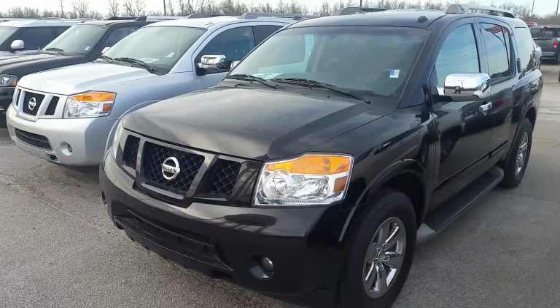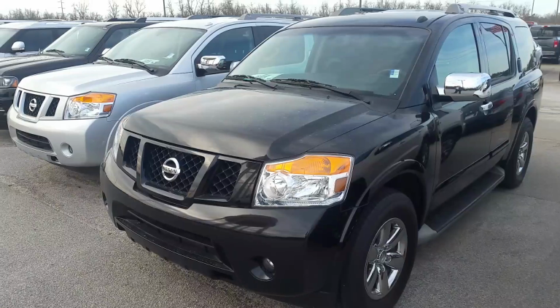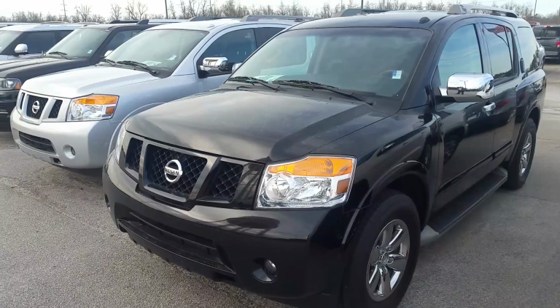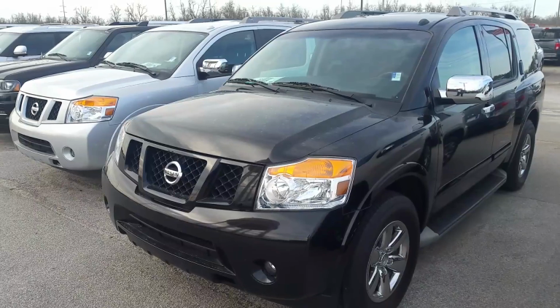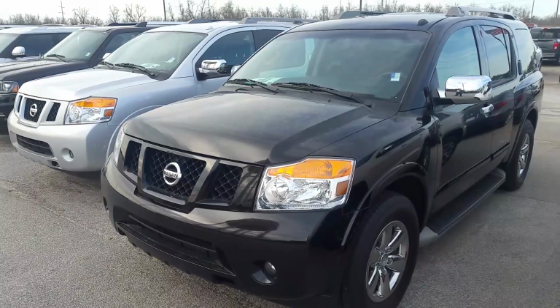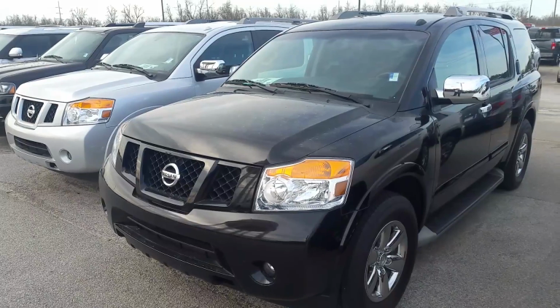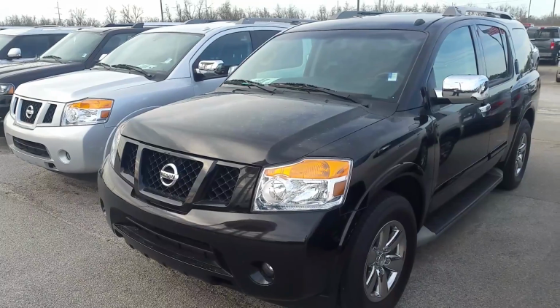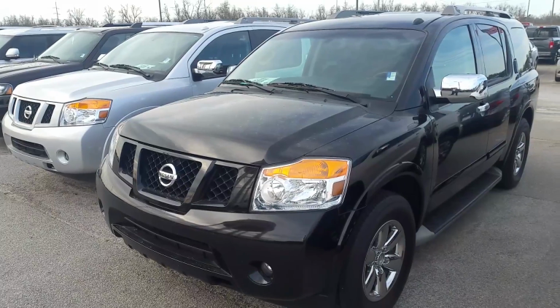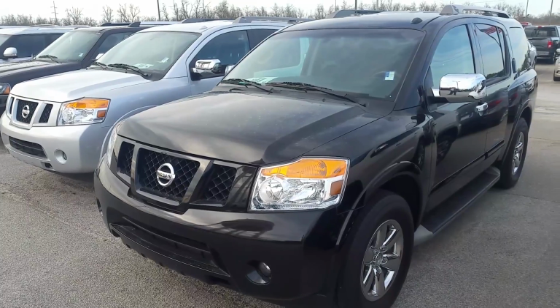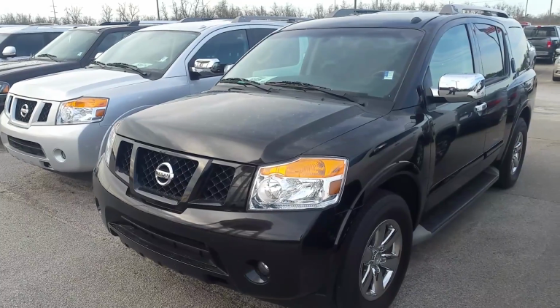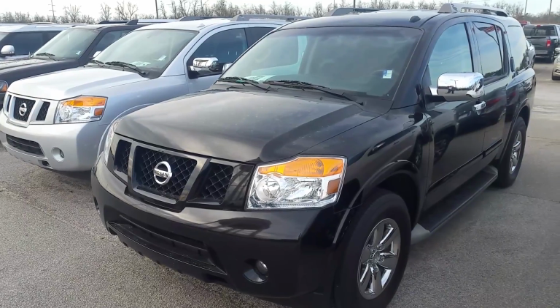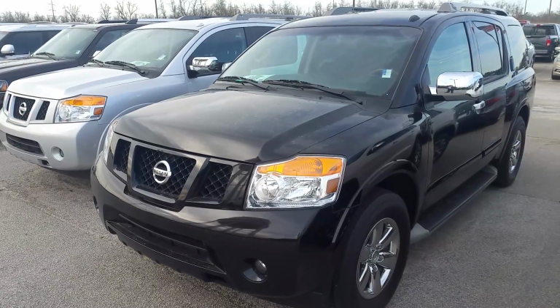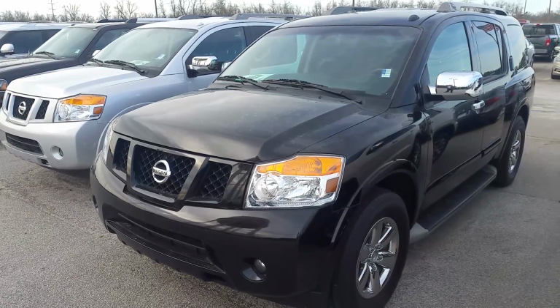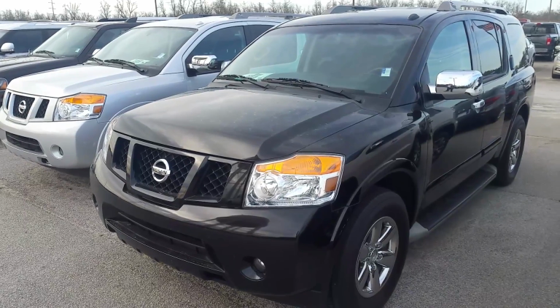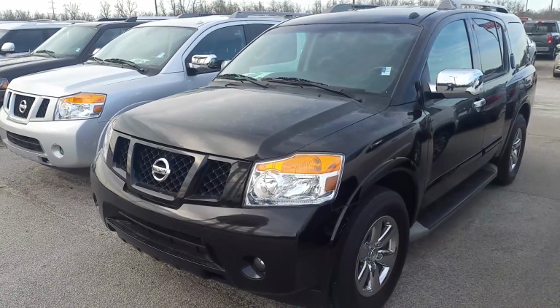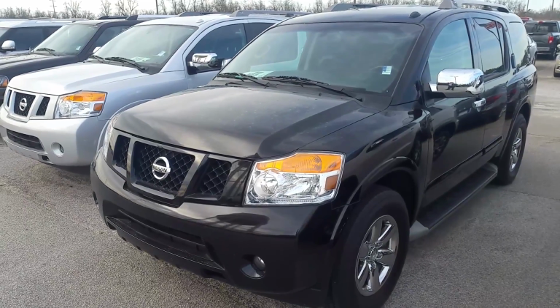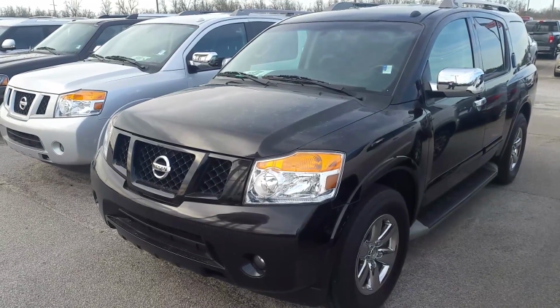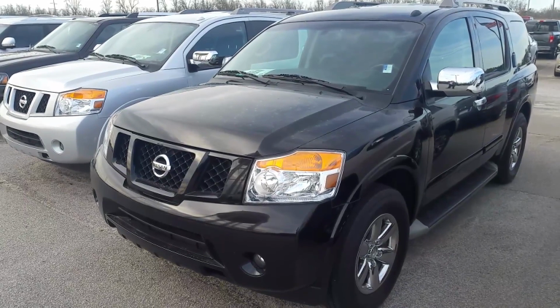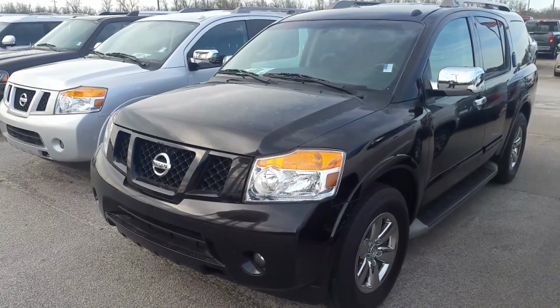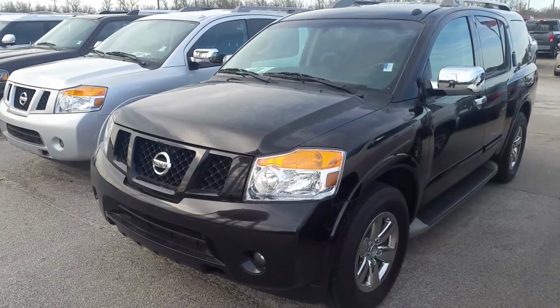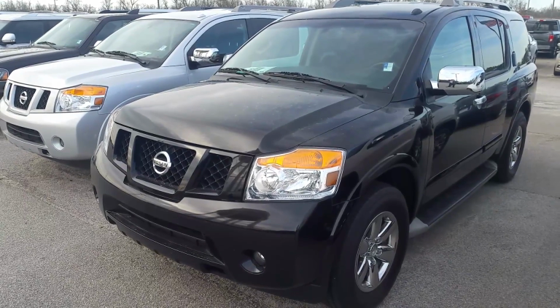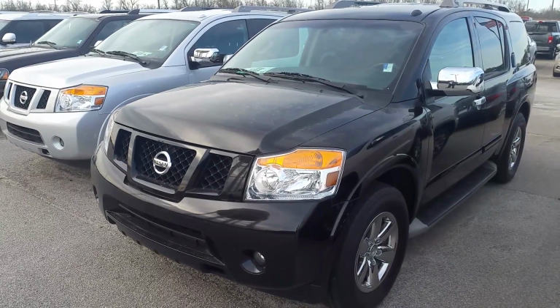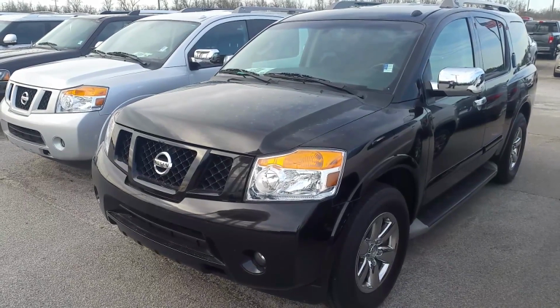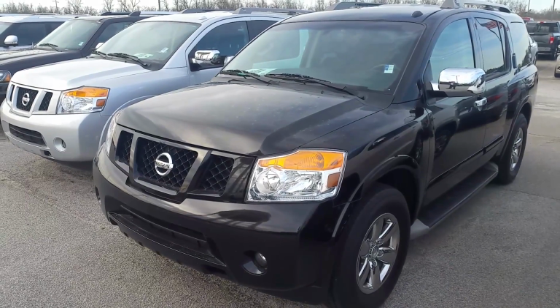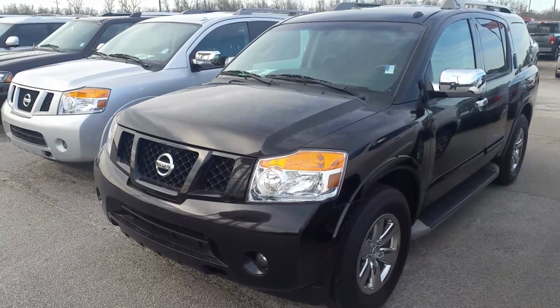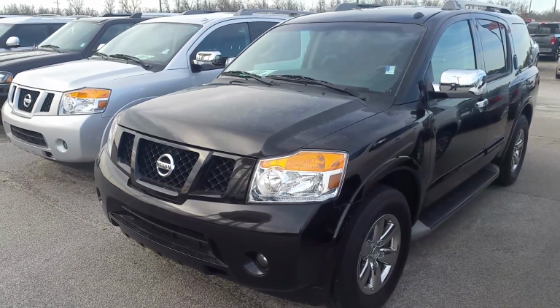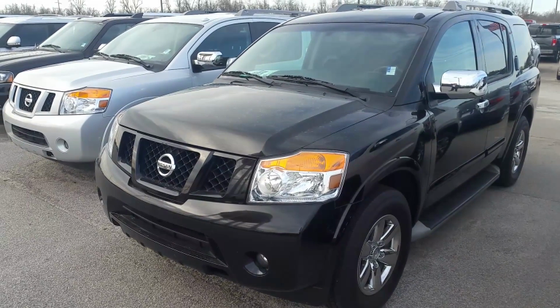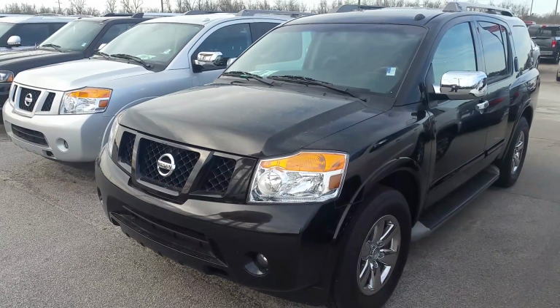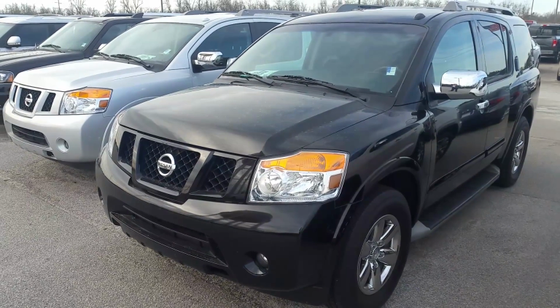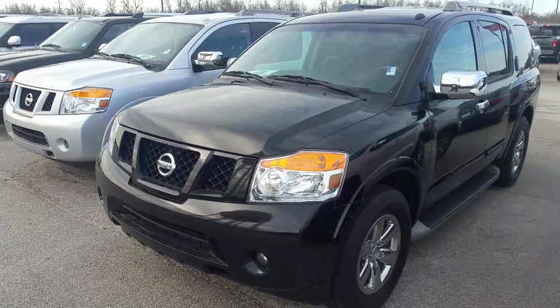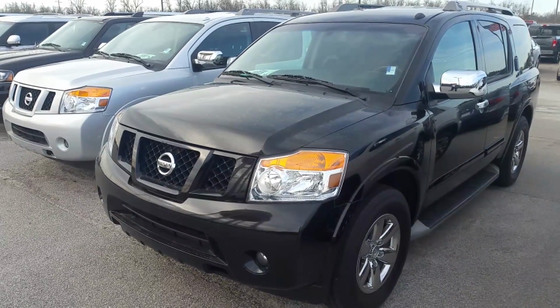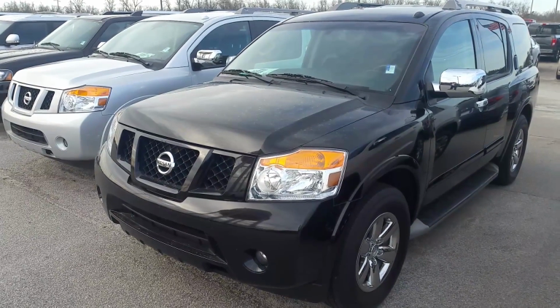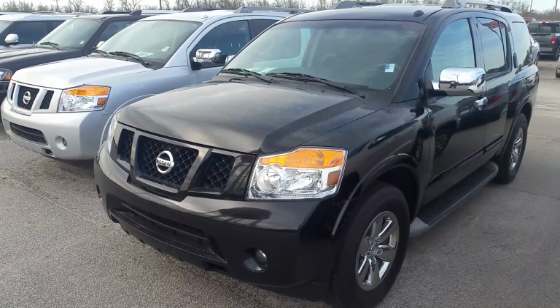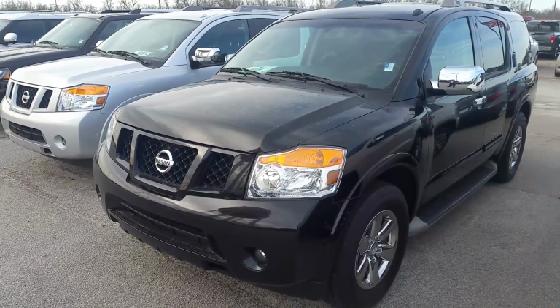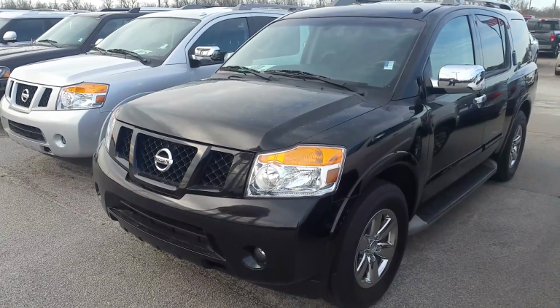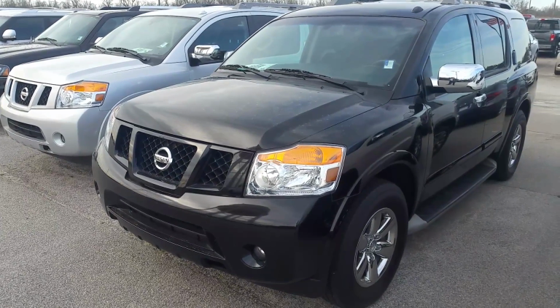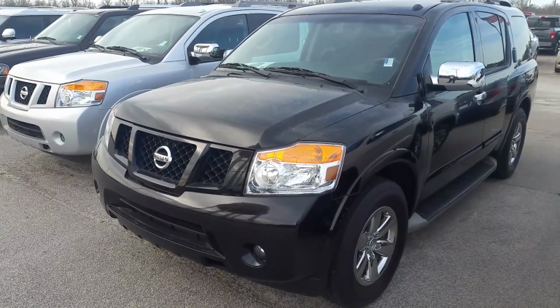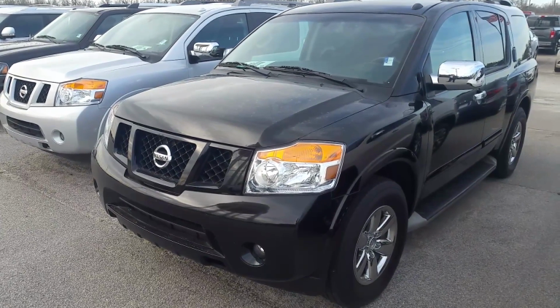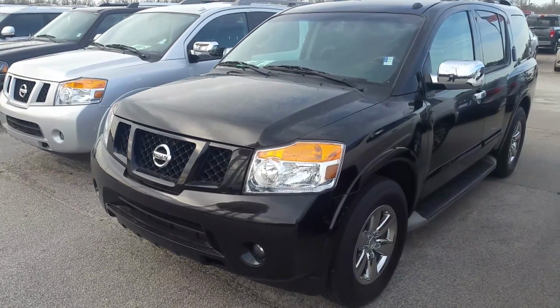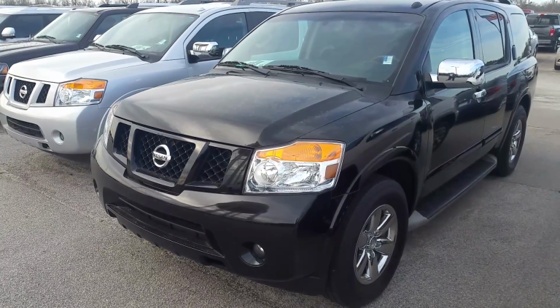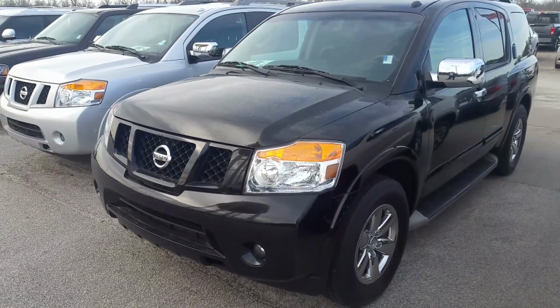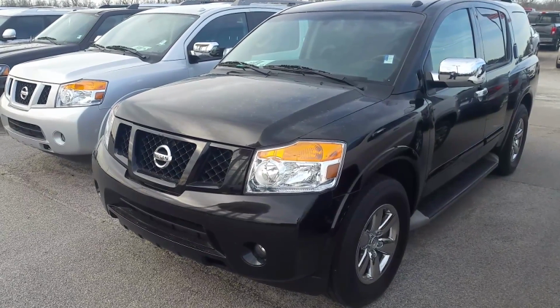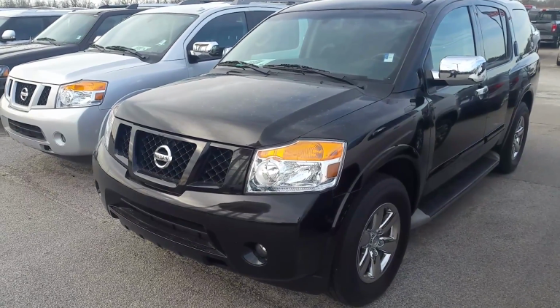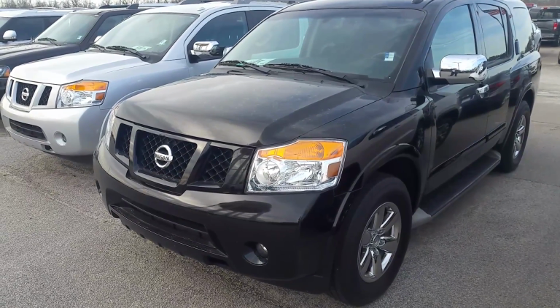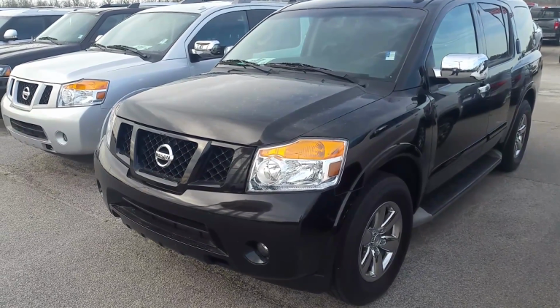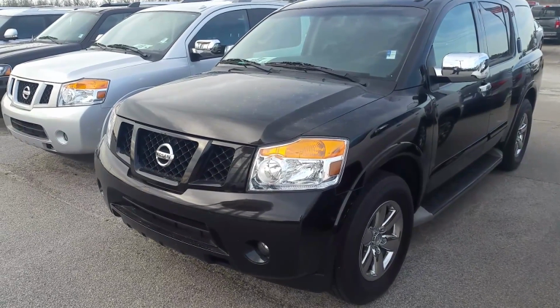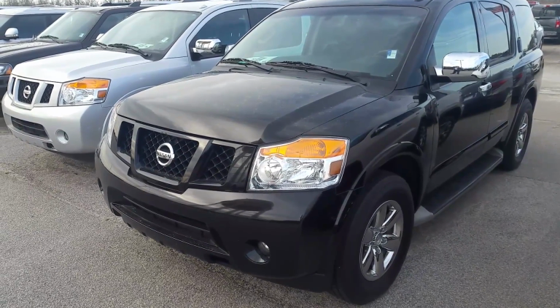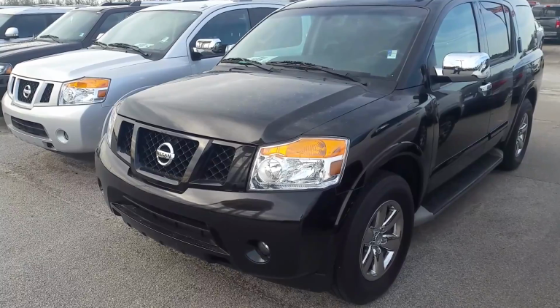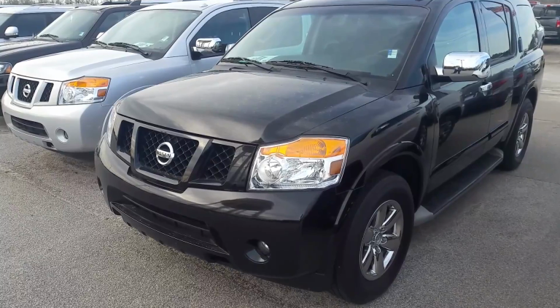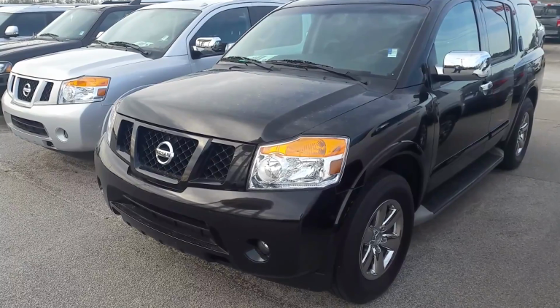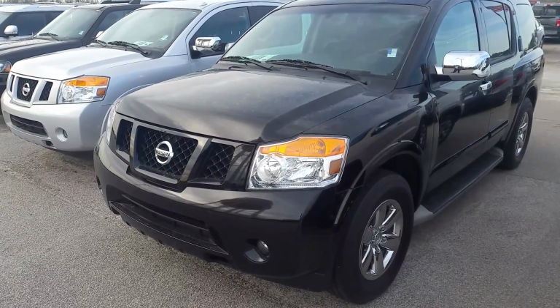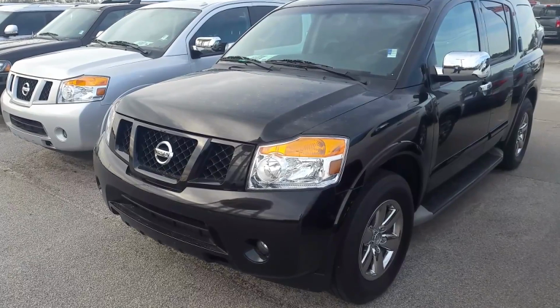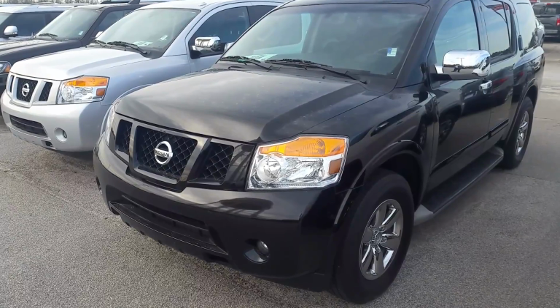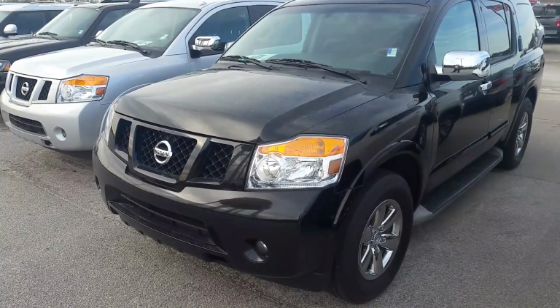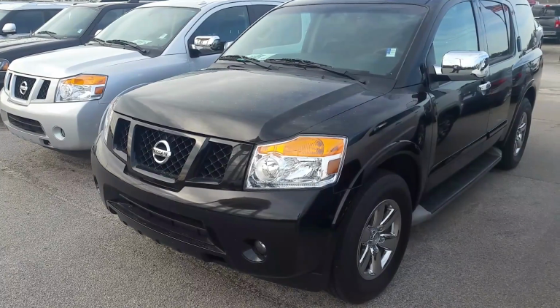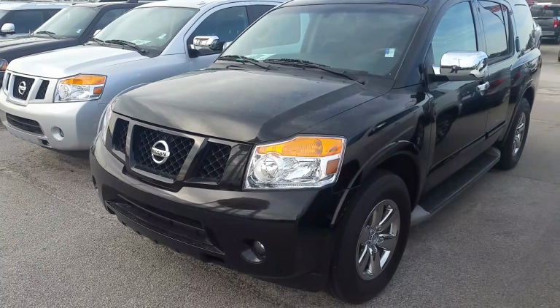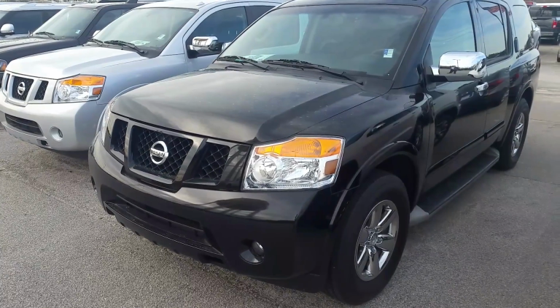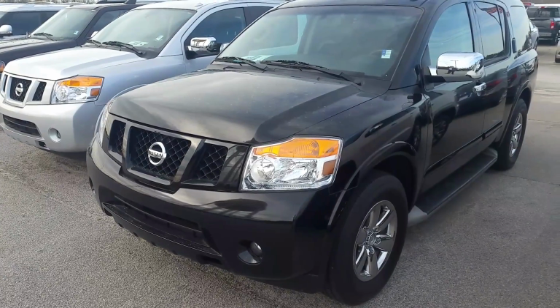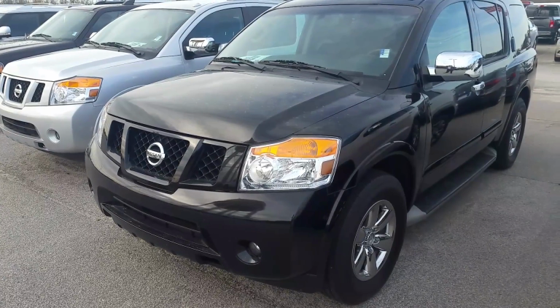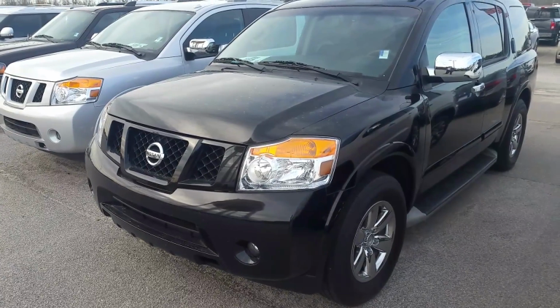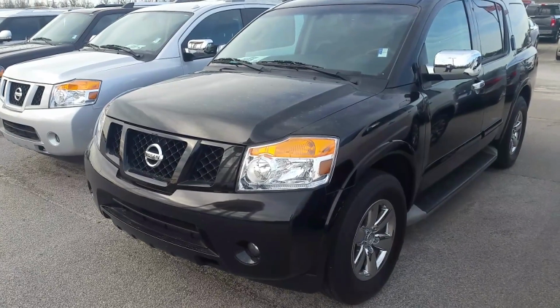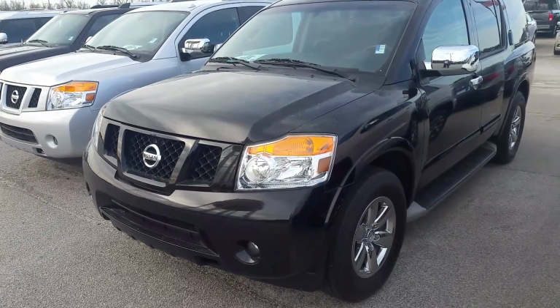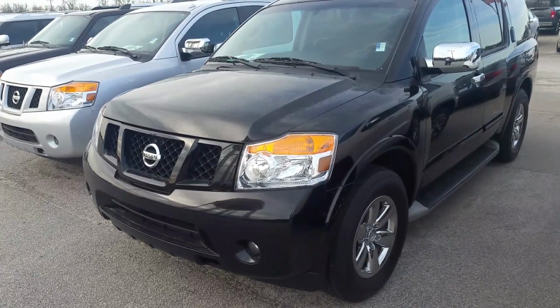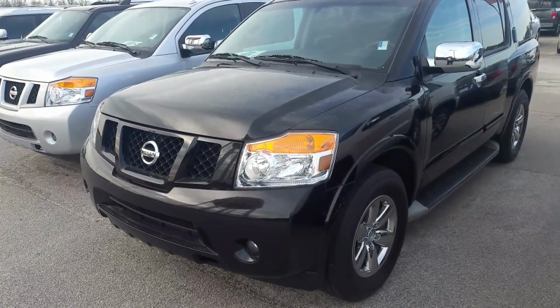Good morning, this is David Lang over at William Mizell Ford here in Waynesboro, Georgia. Here's a look at the 2014 Nissan Armada.